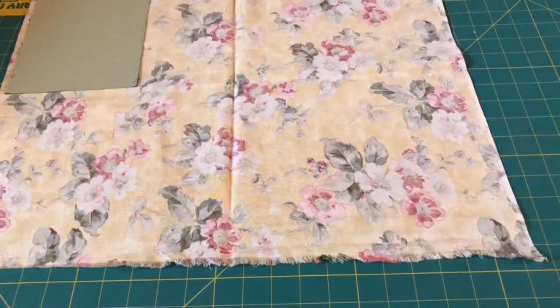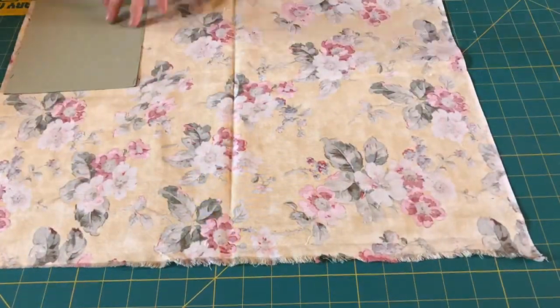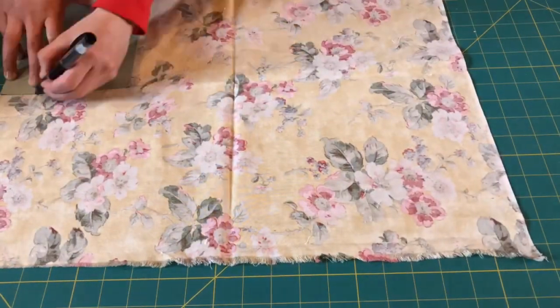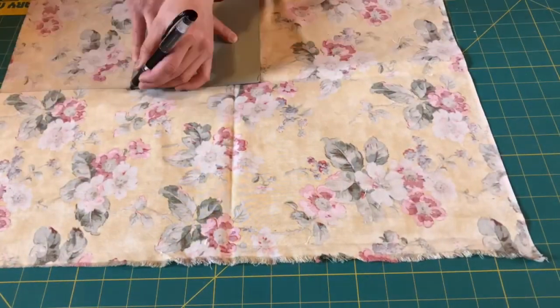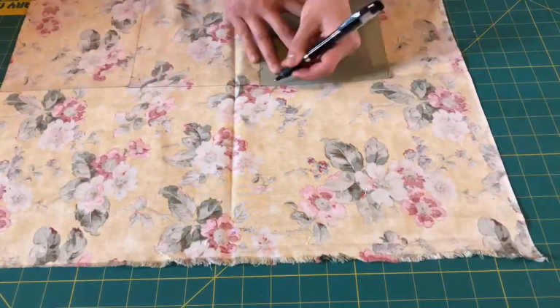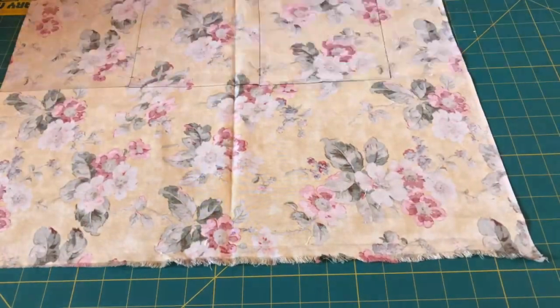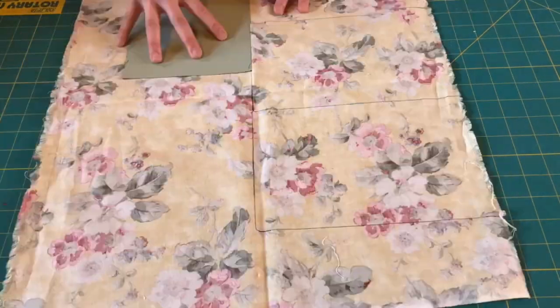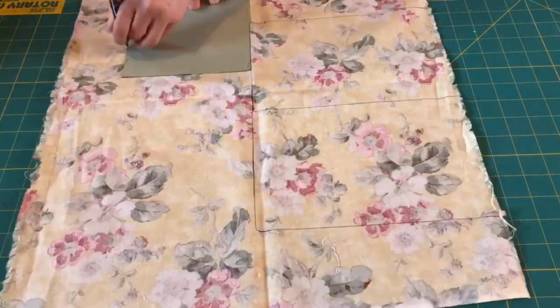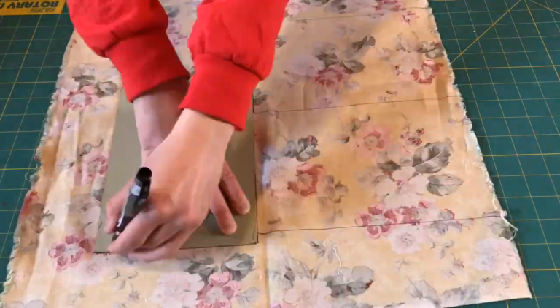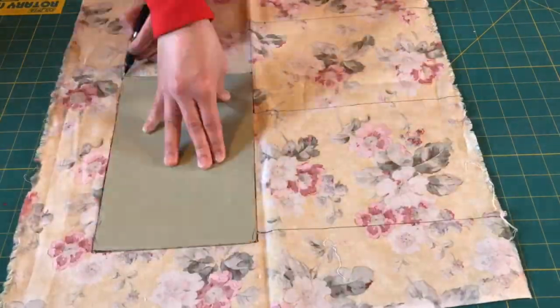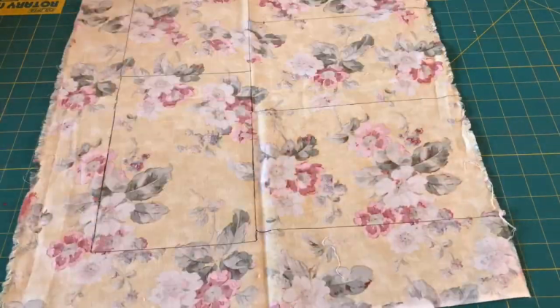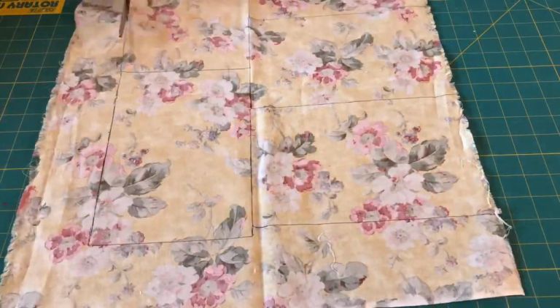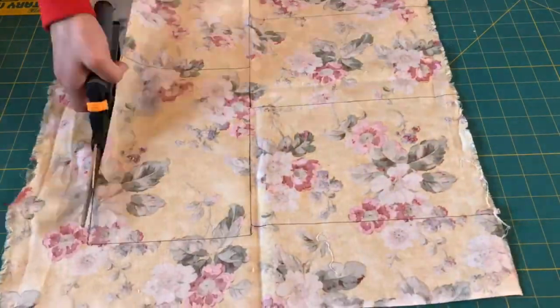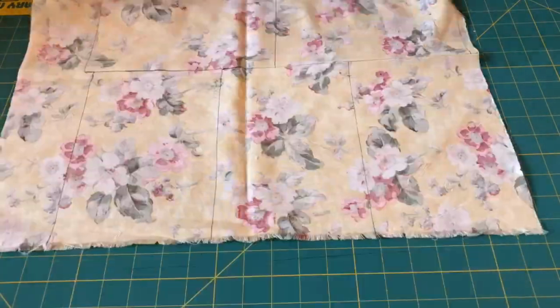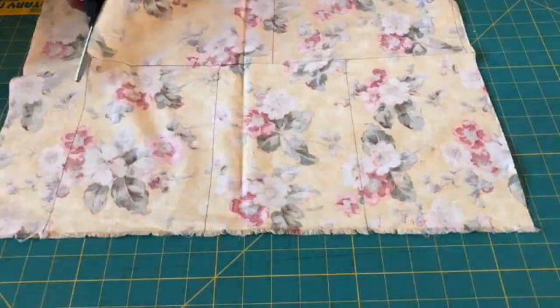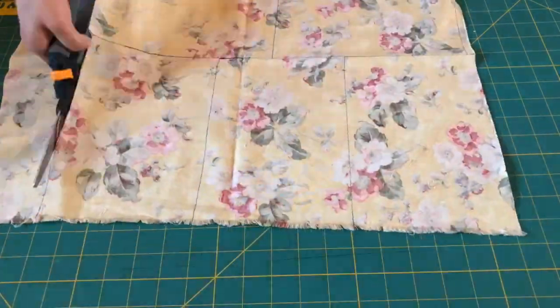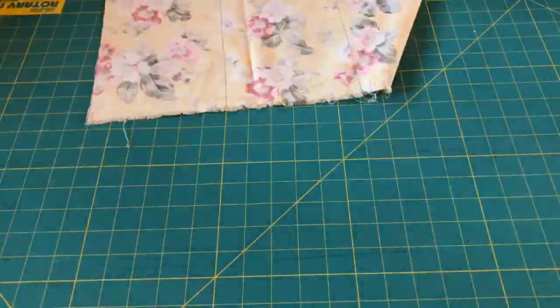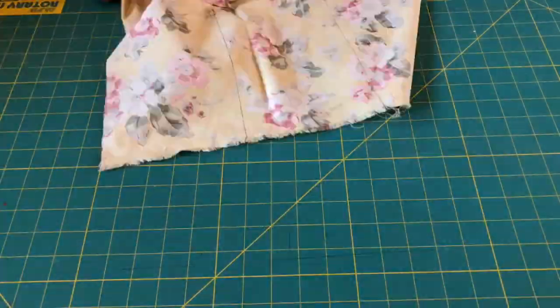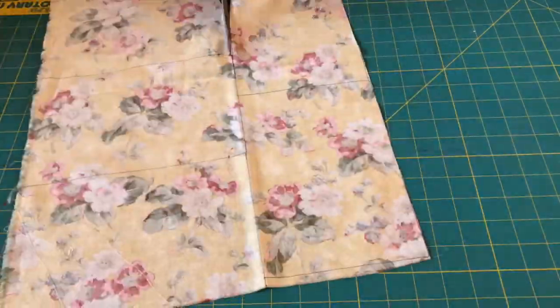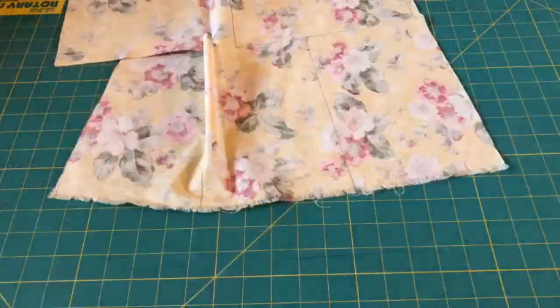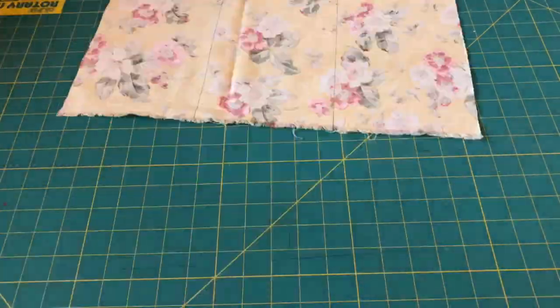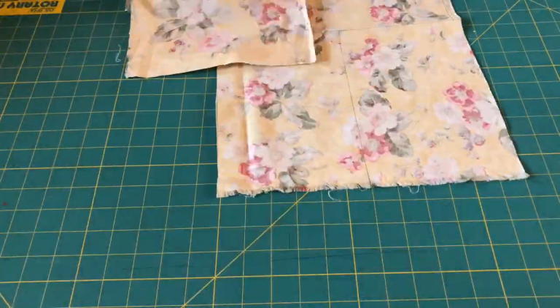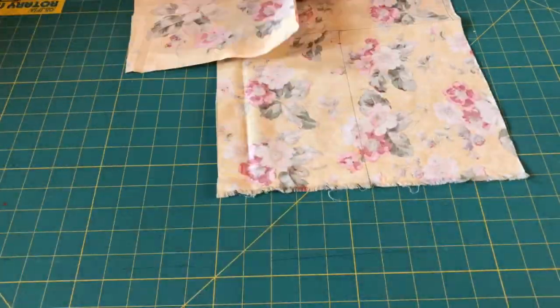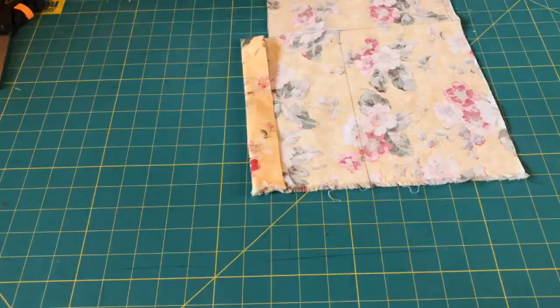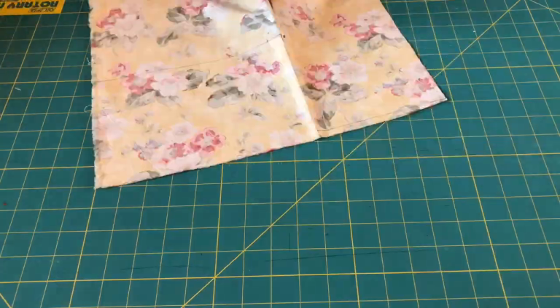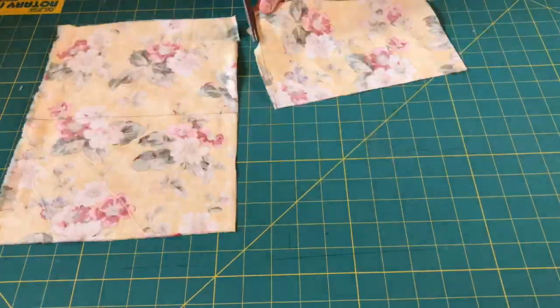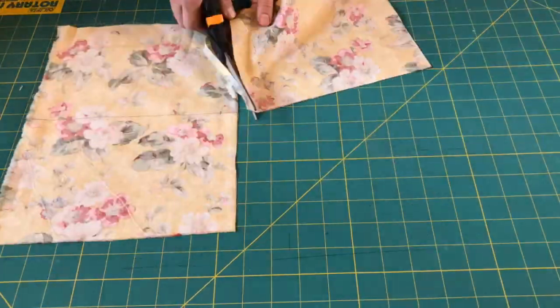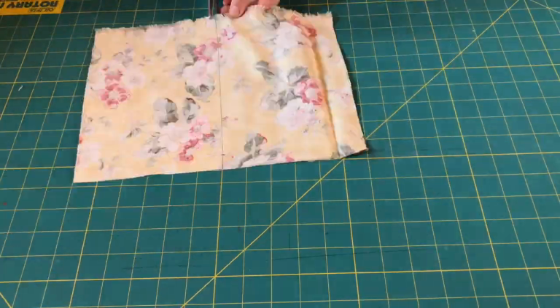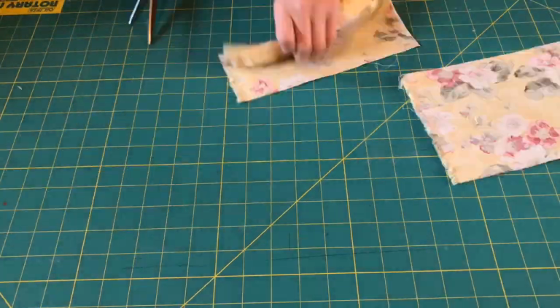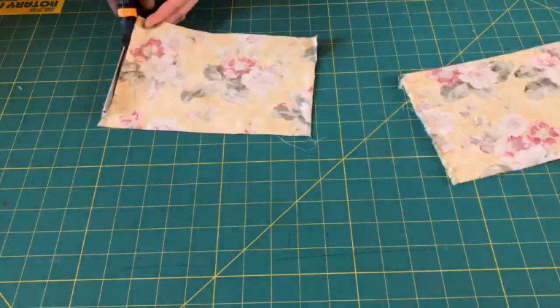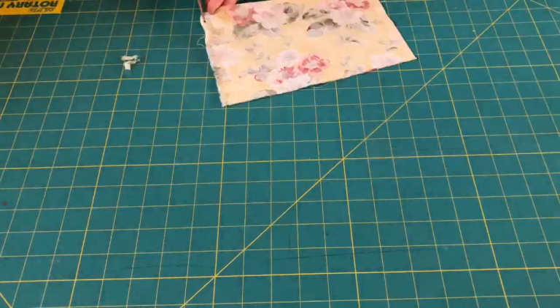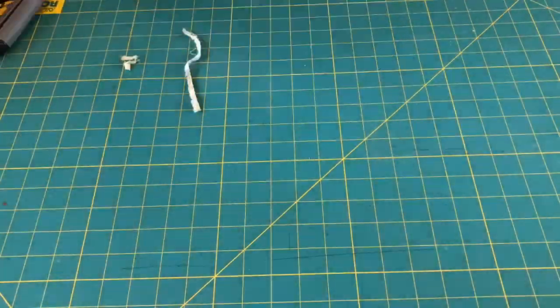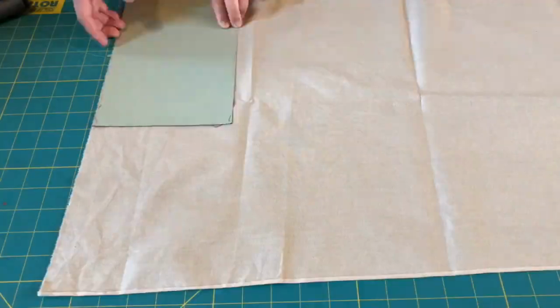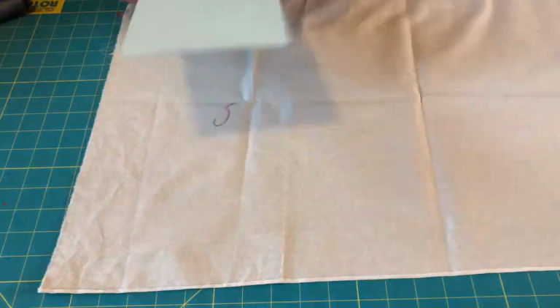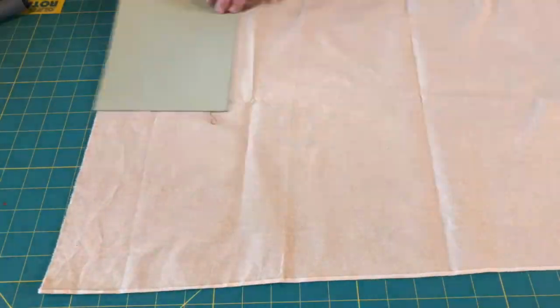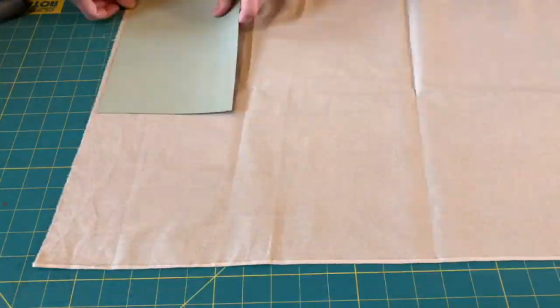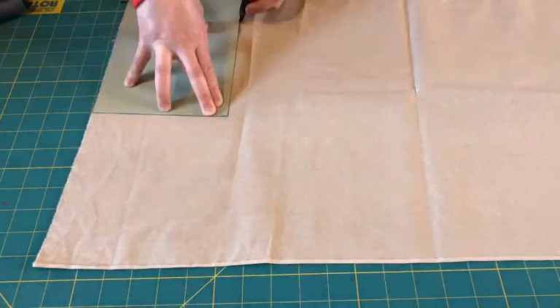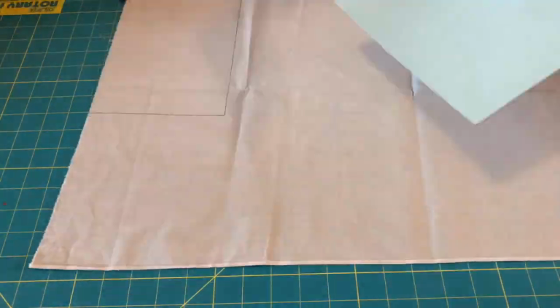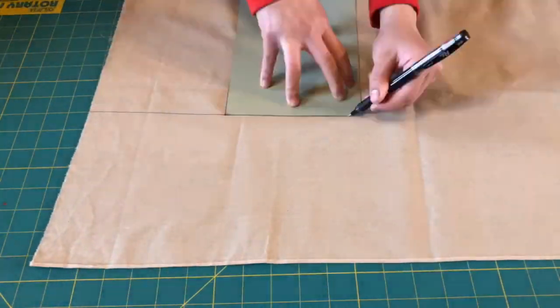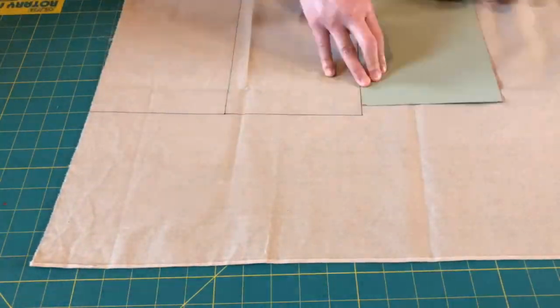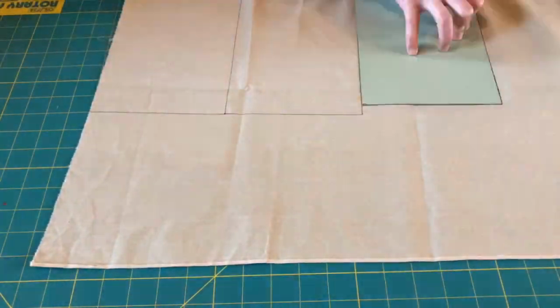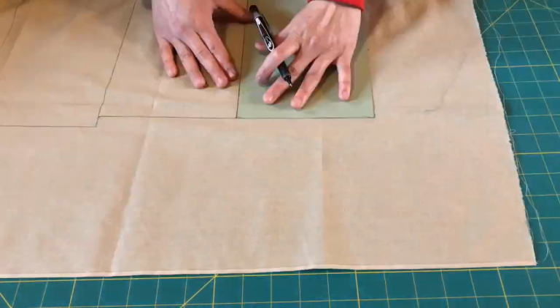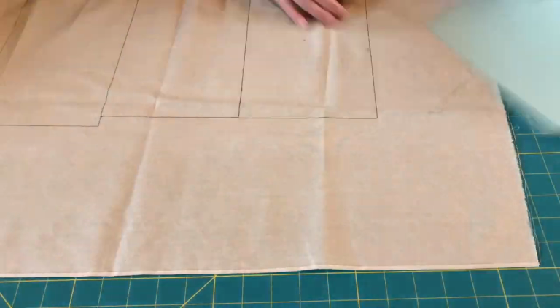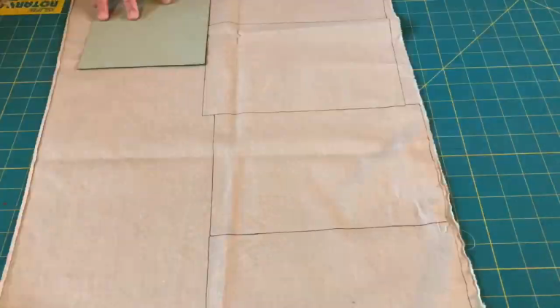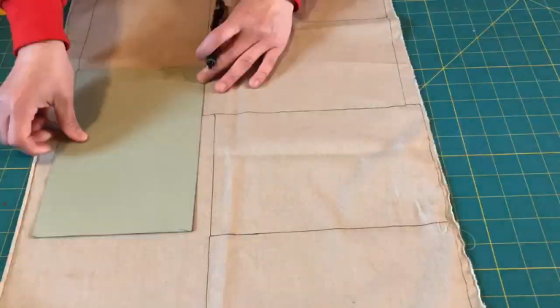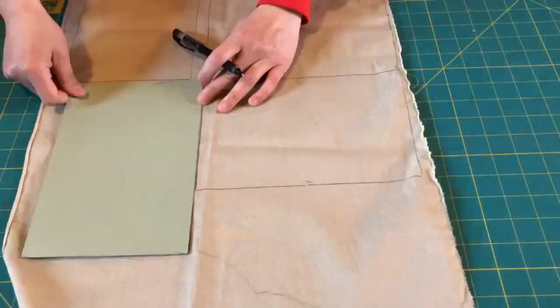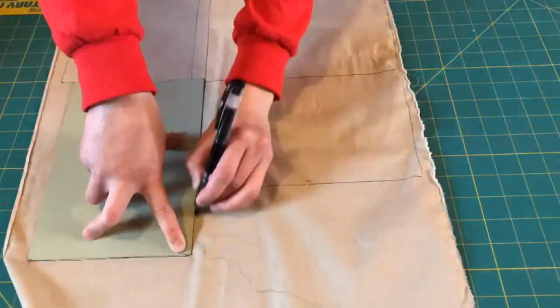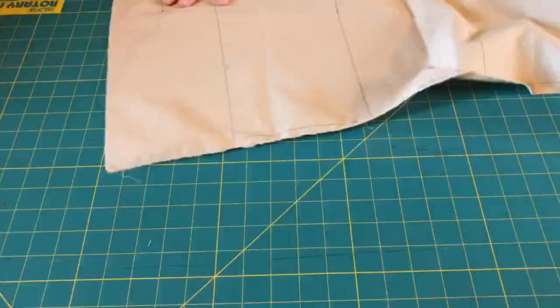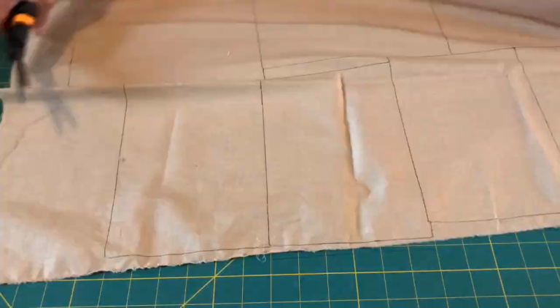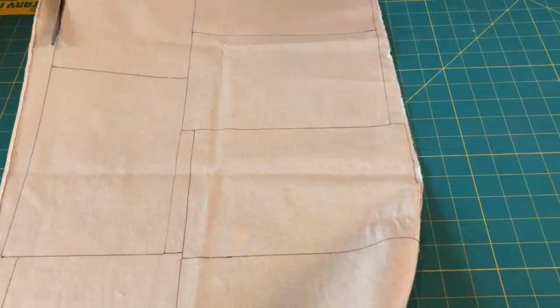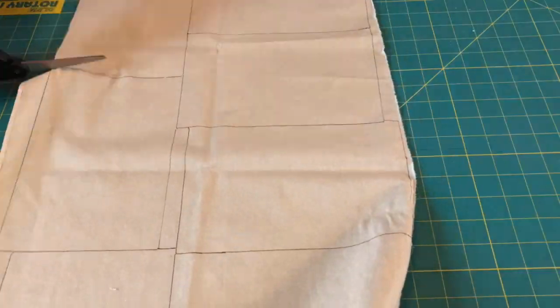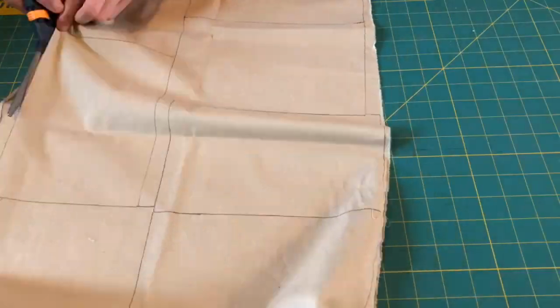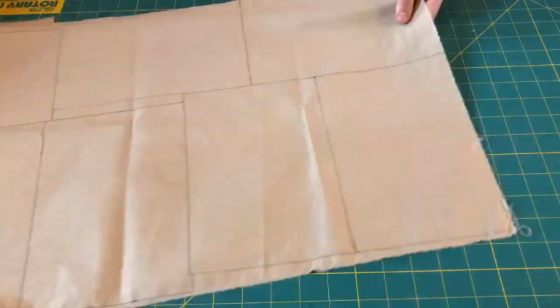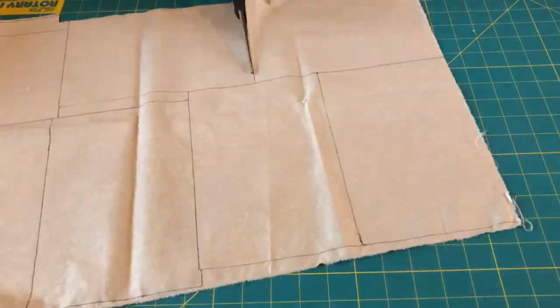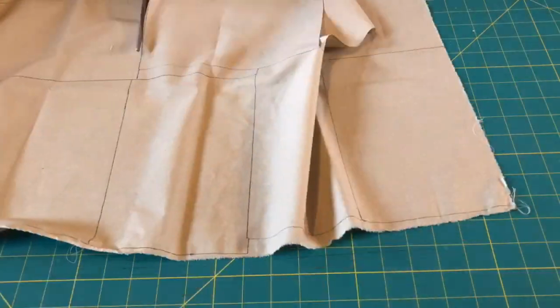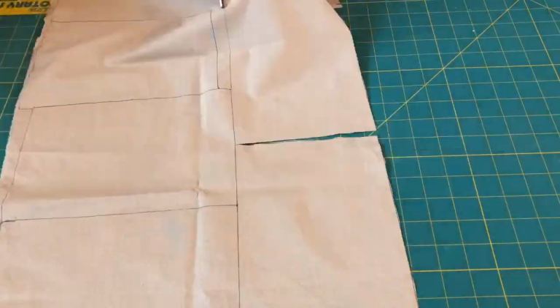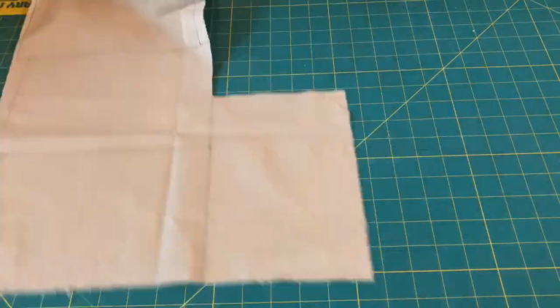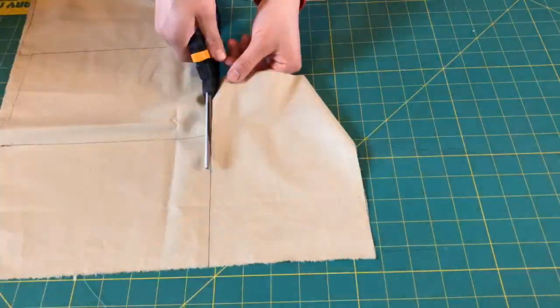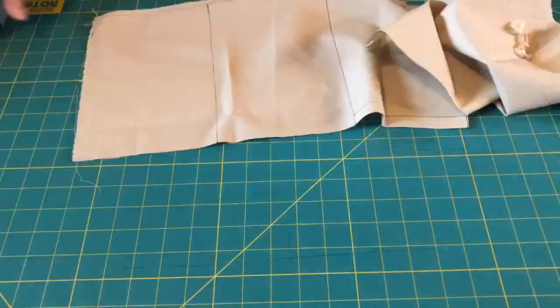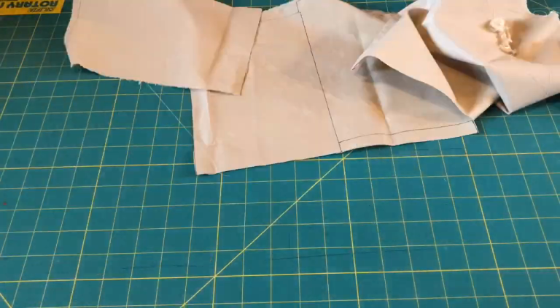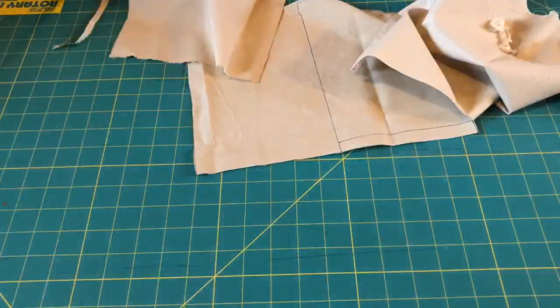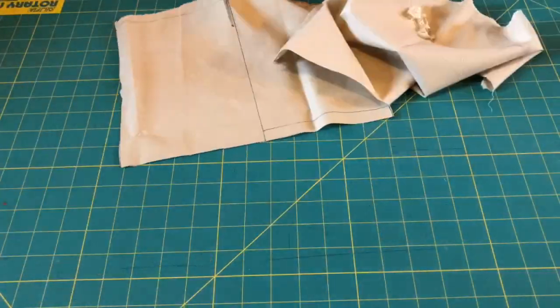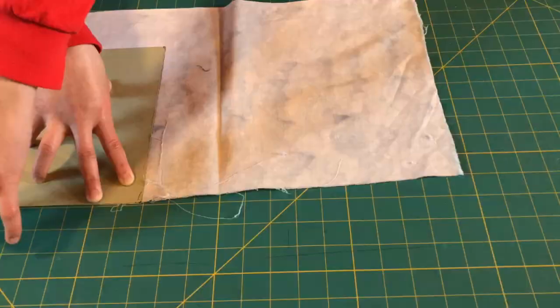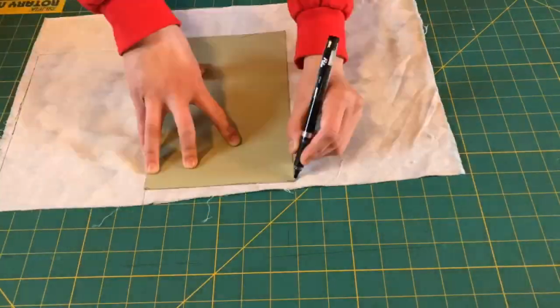I then proceeded to cut out more batches of fabric for other masks I plan to donate to hospice and other hospital organizations.